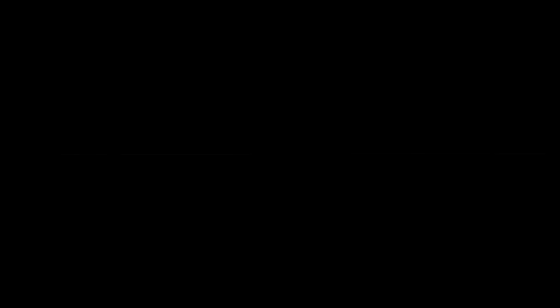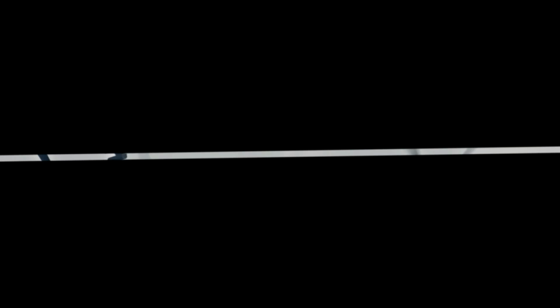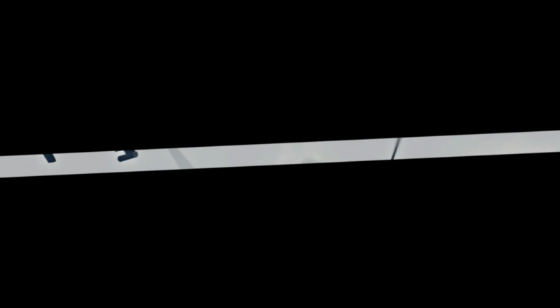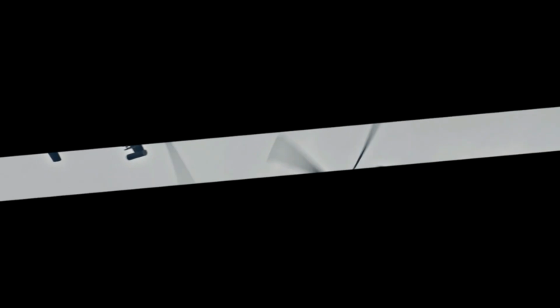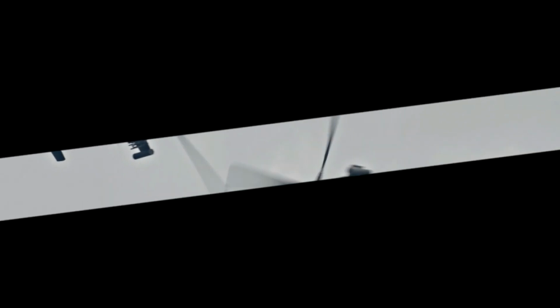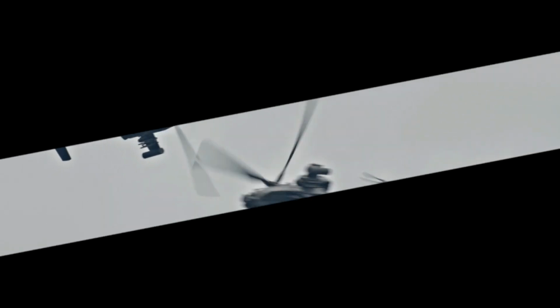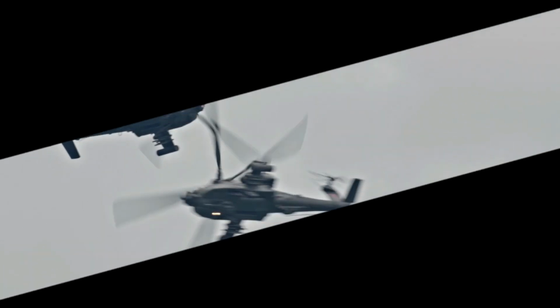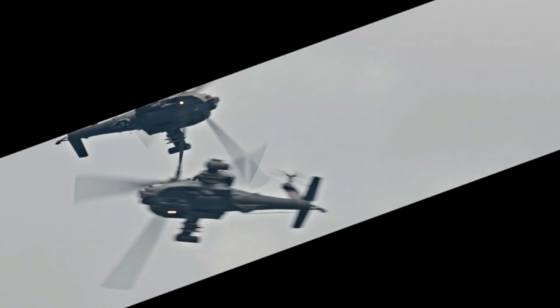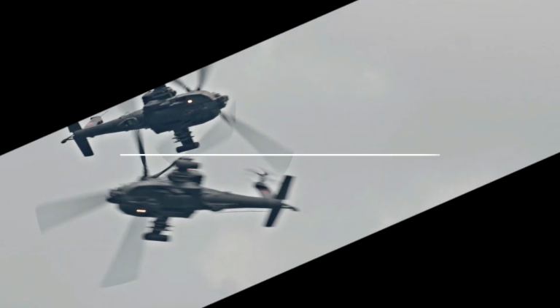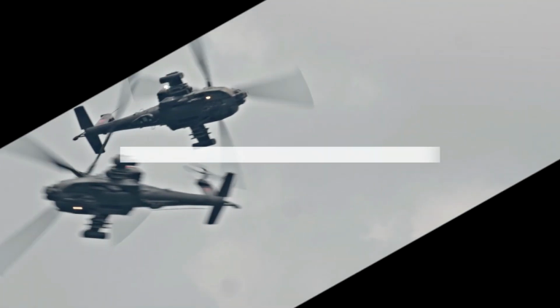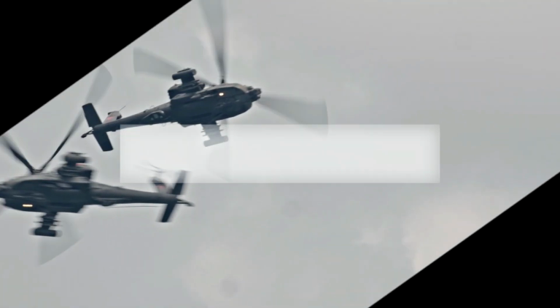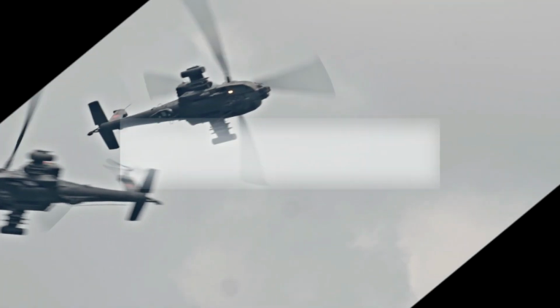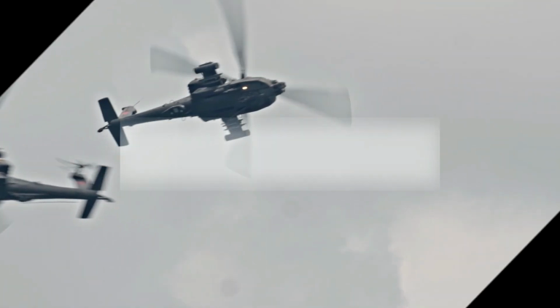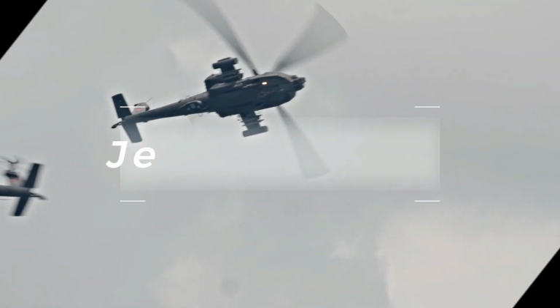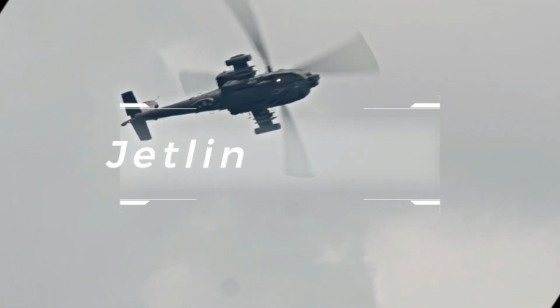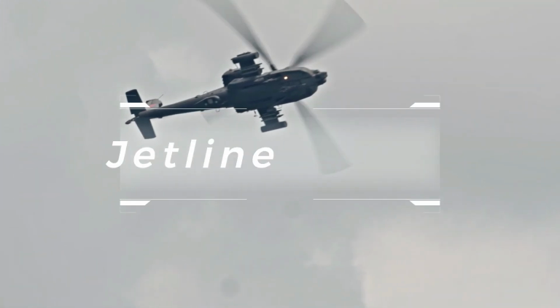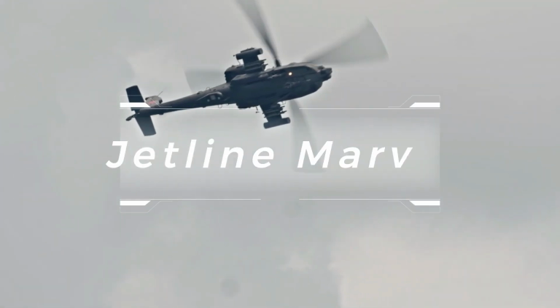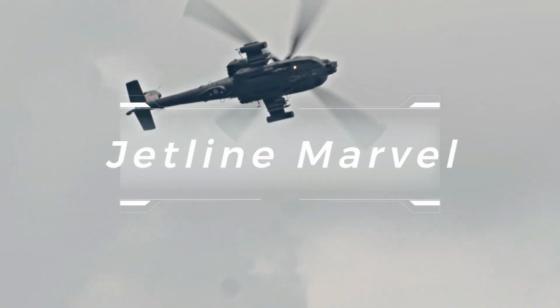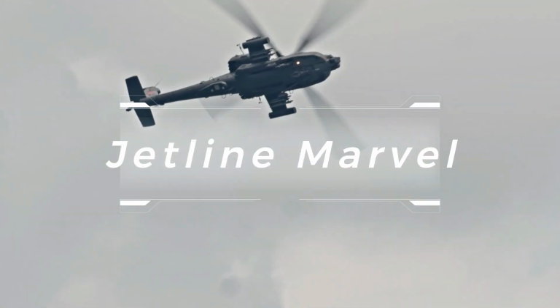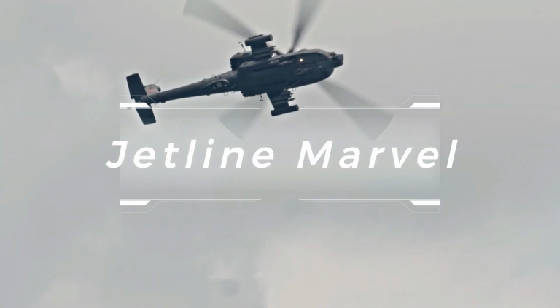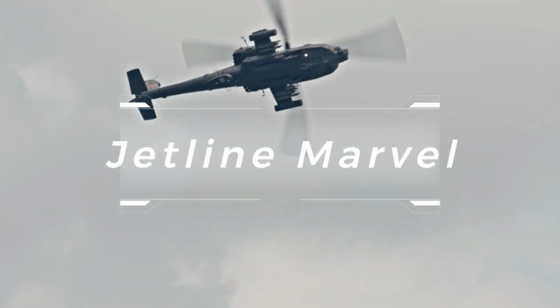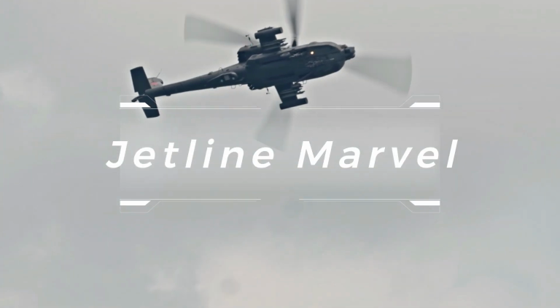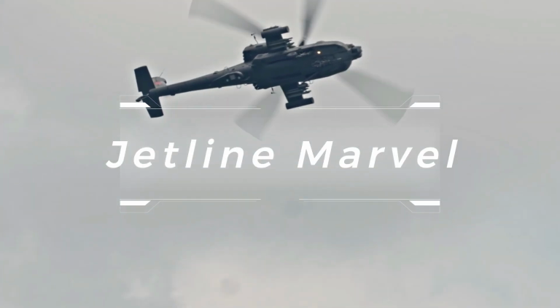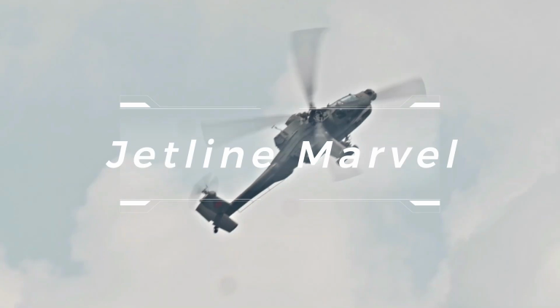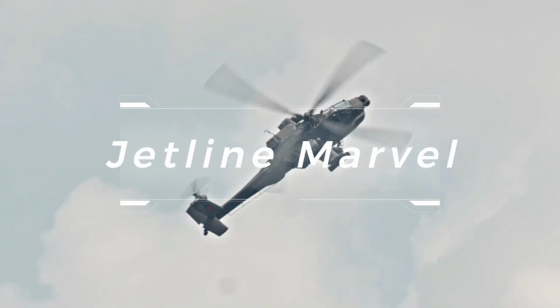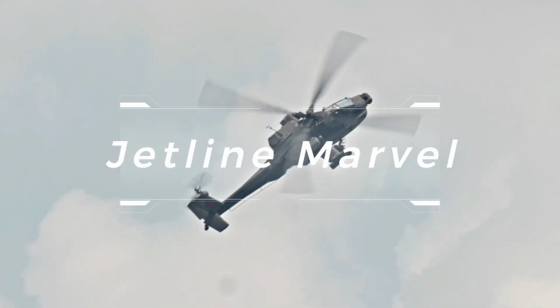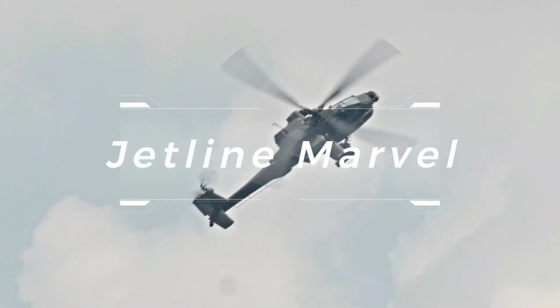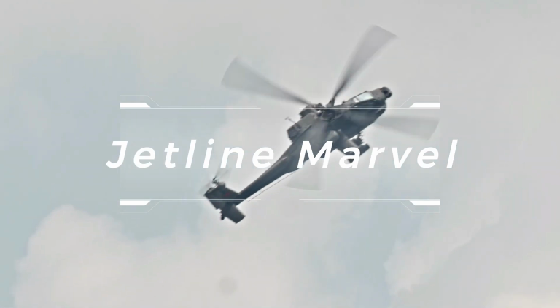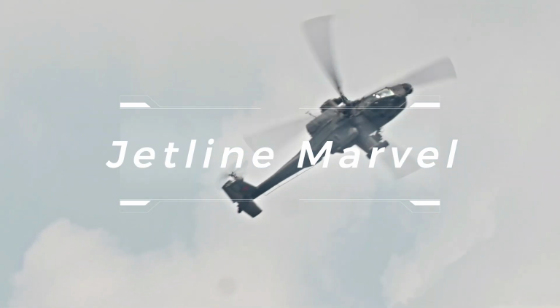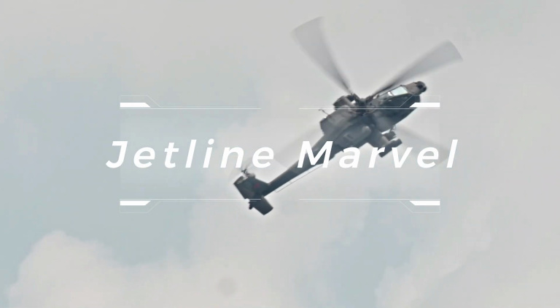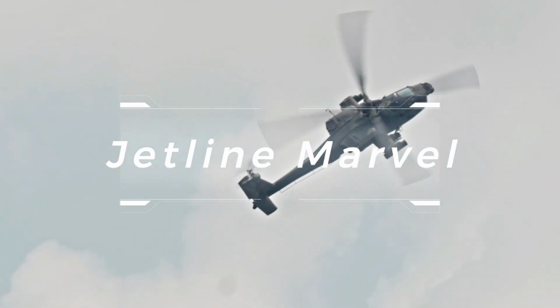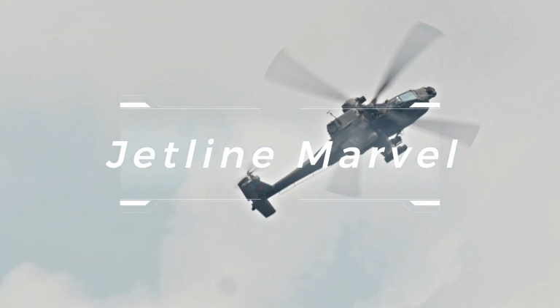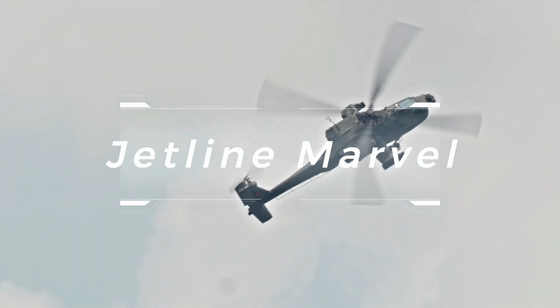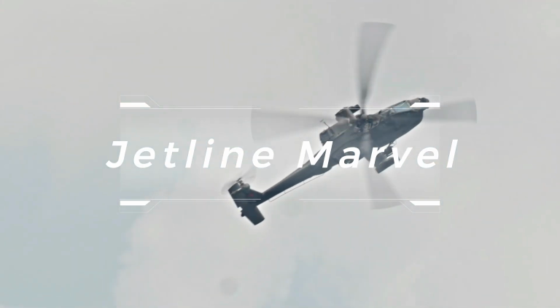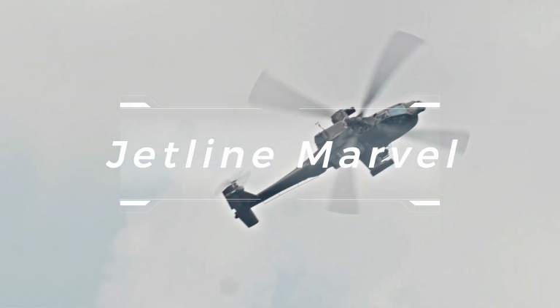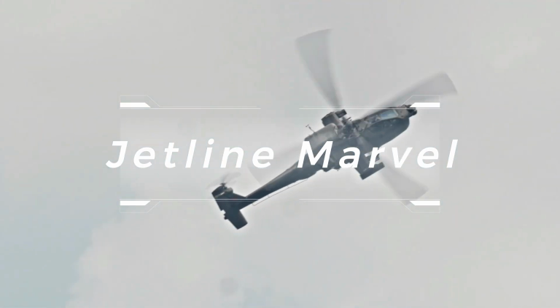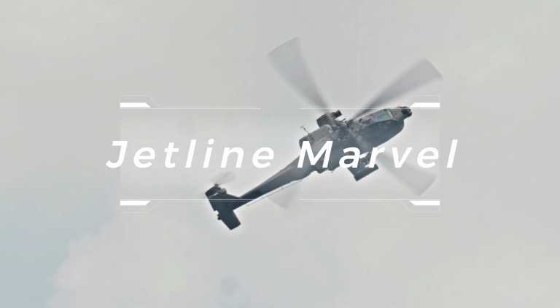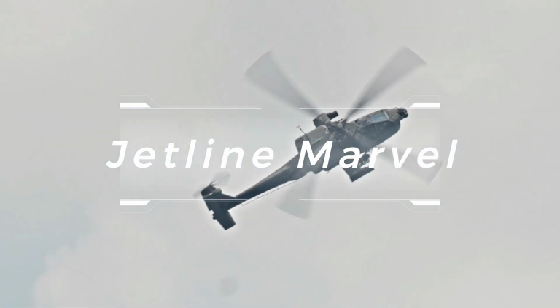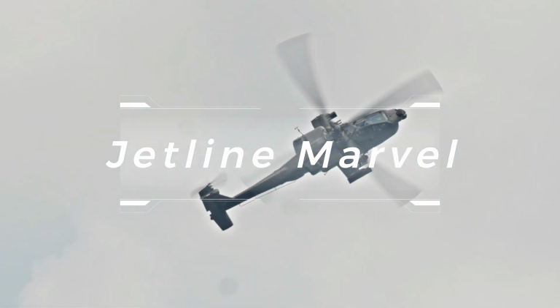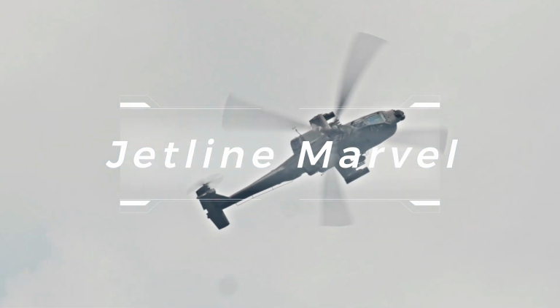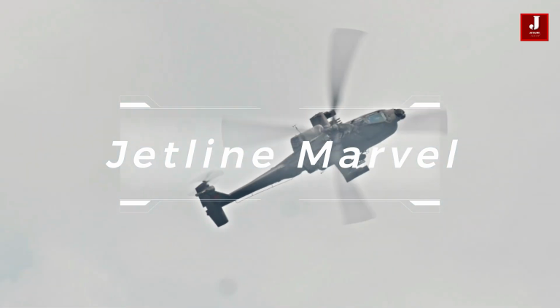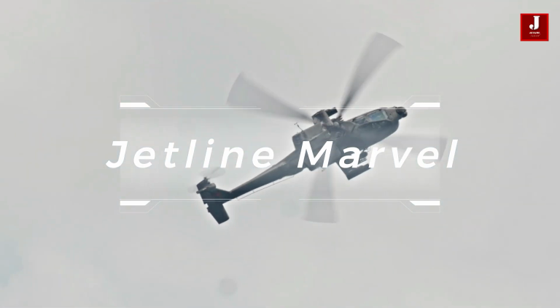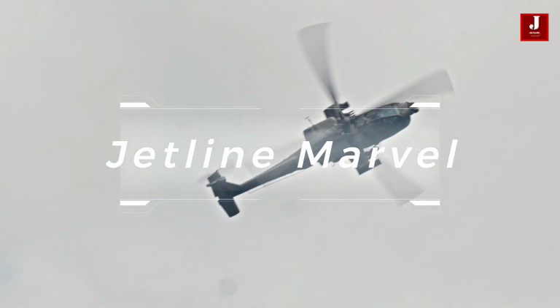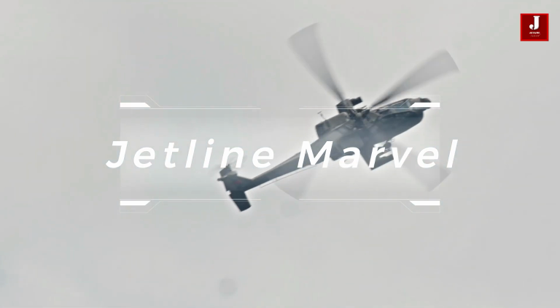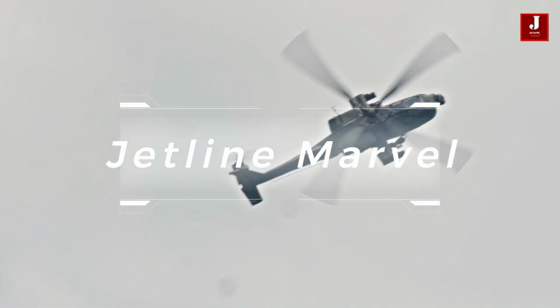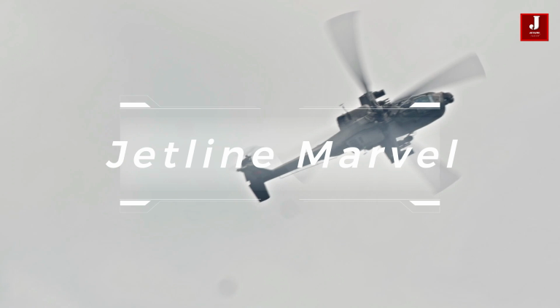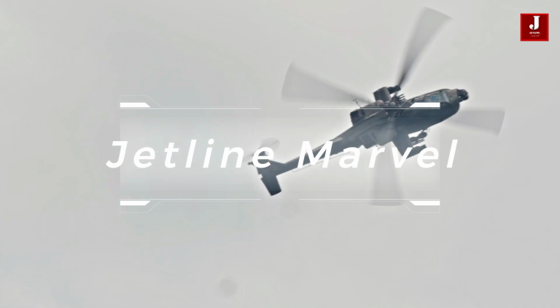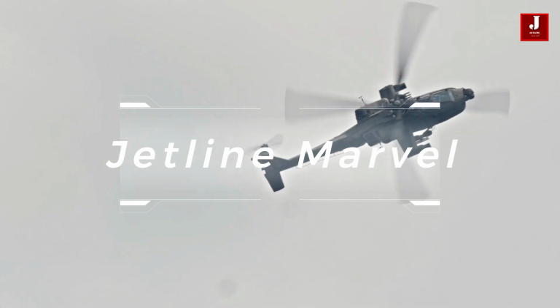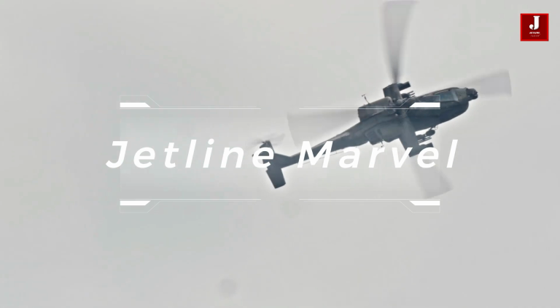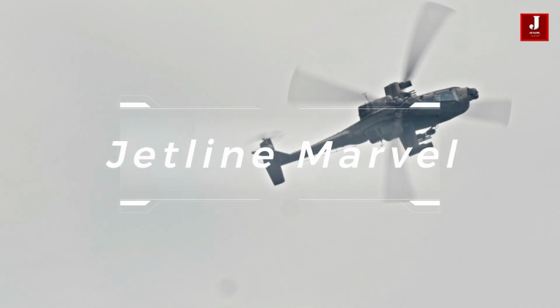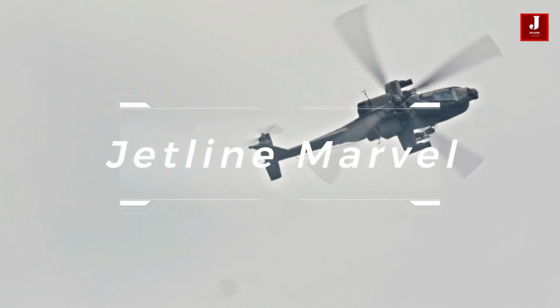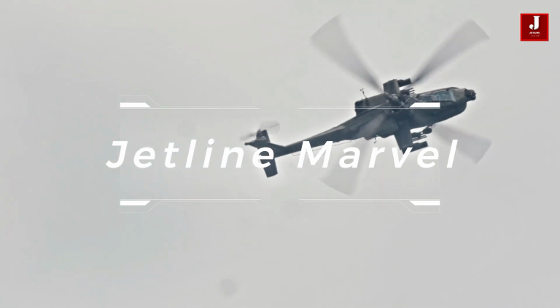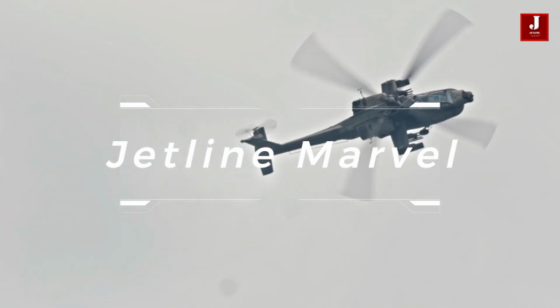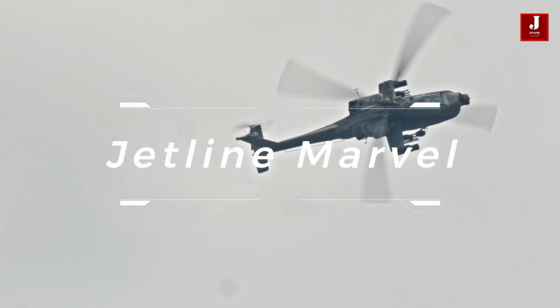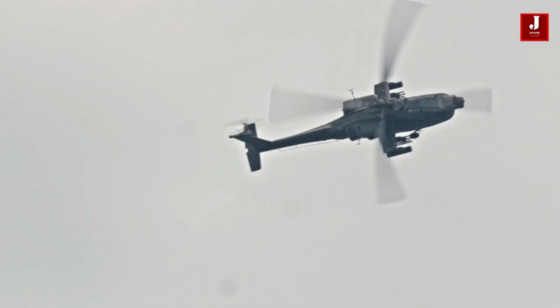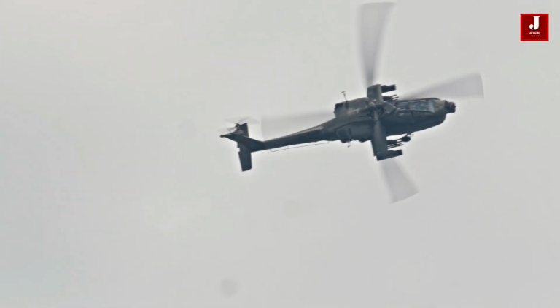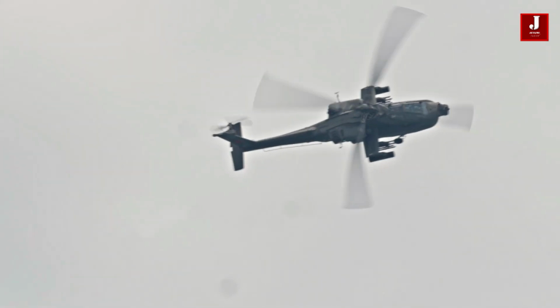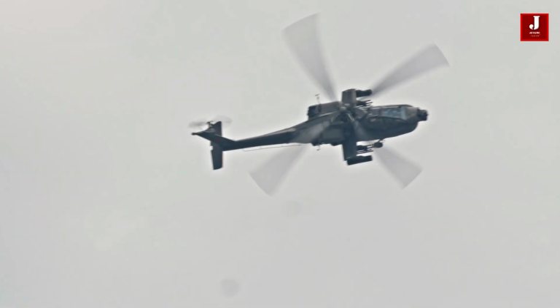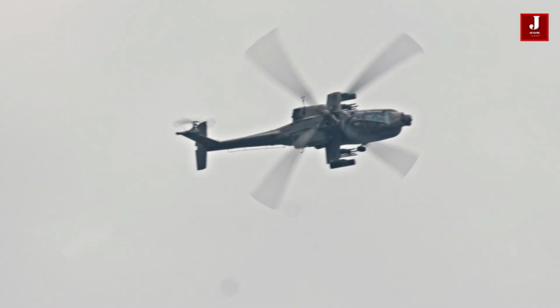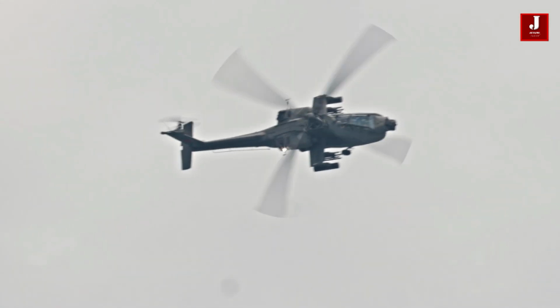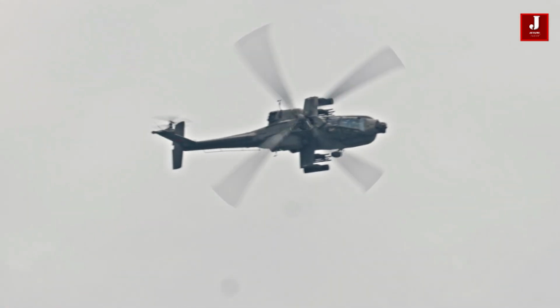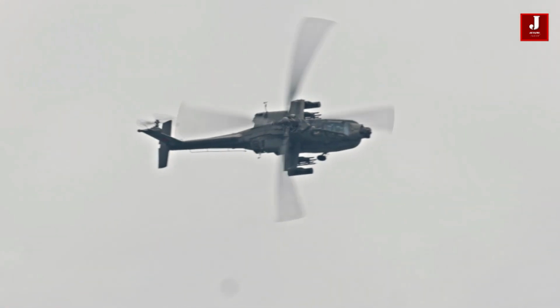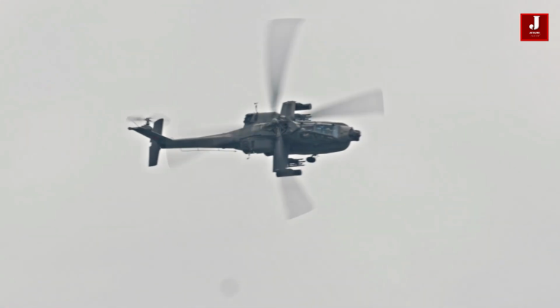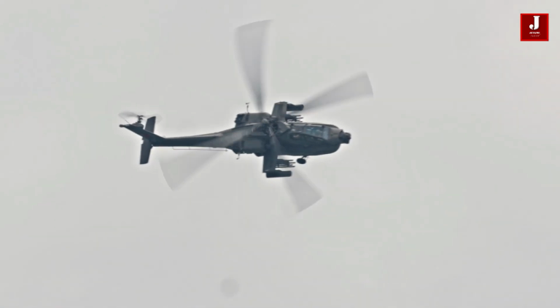Welcome back to Jetline Marvel for another thrilling episode. In this video we will explore the new Apache helicopter.